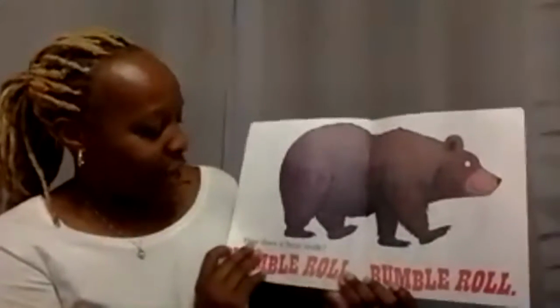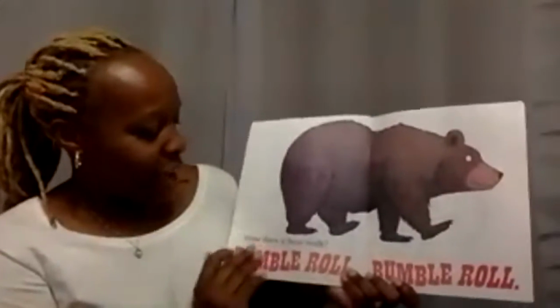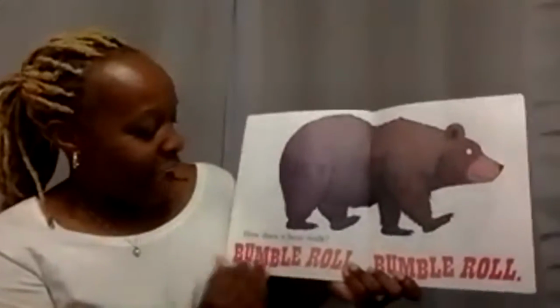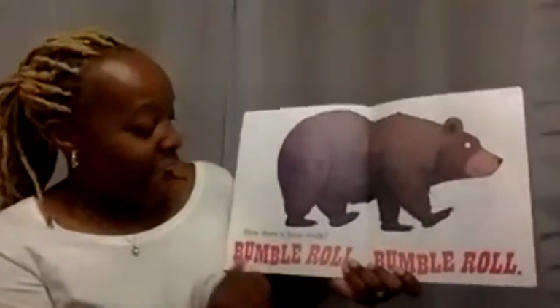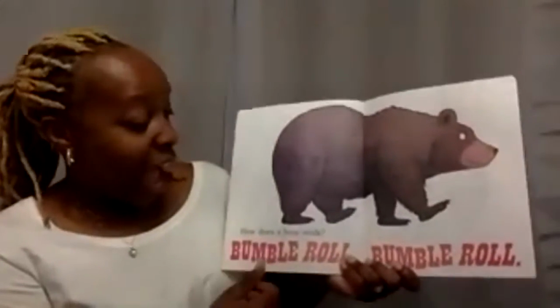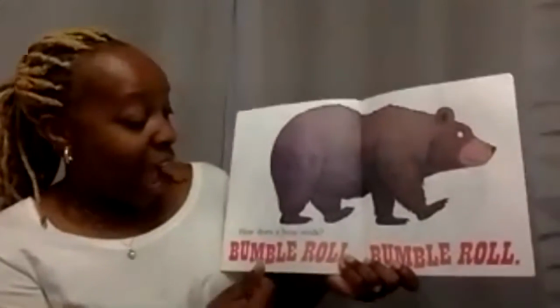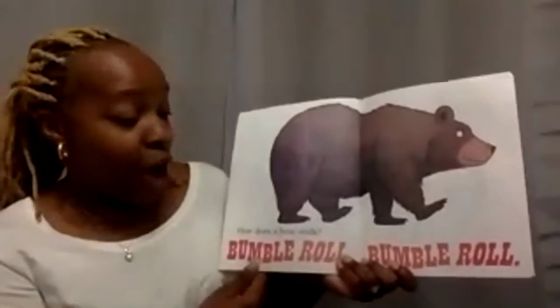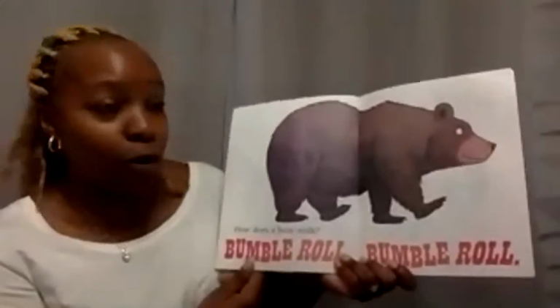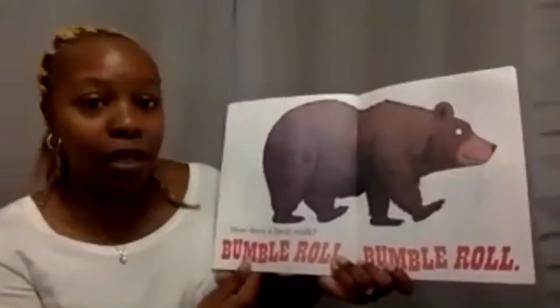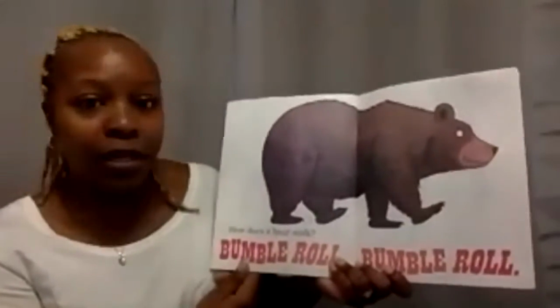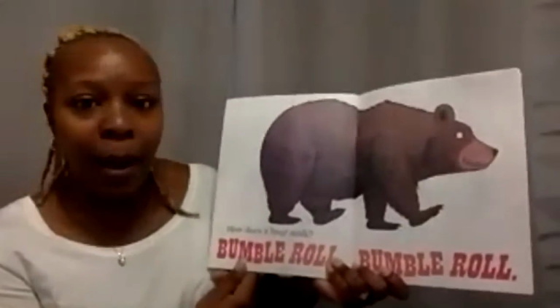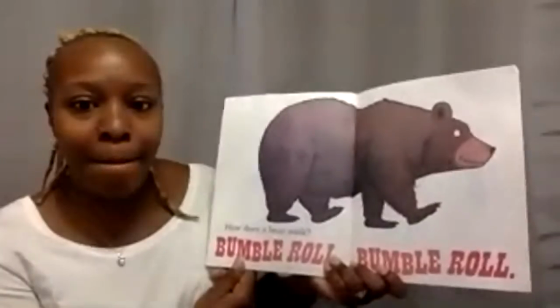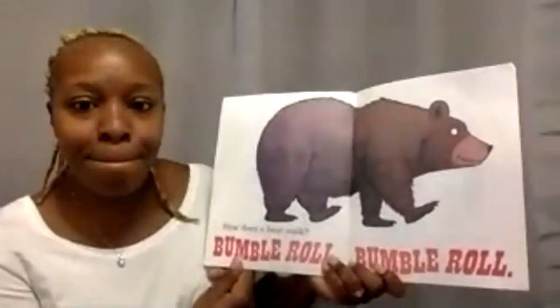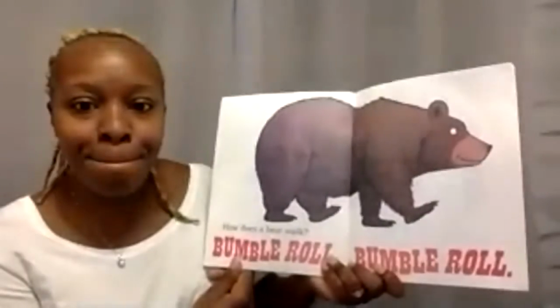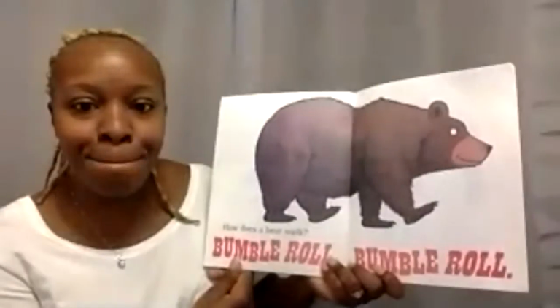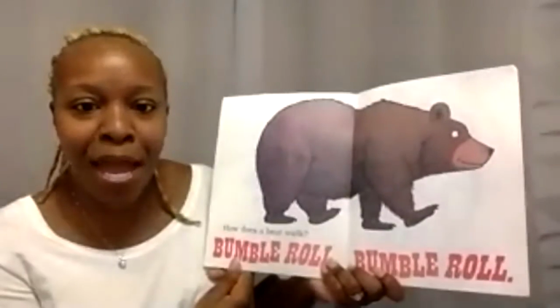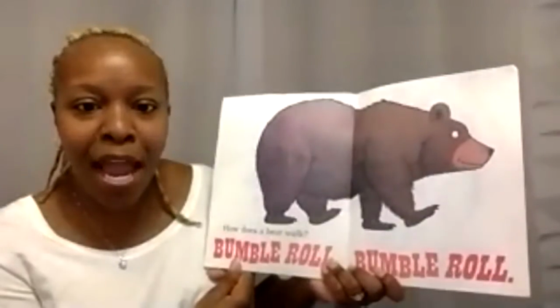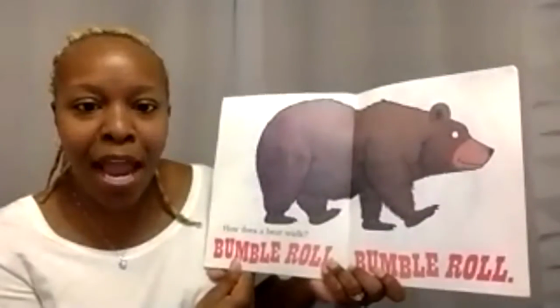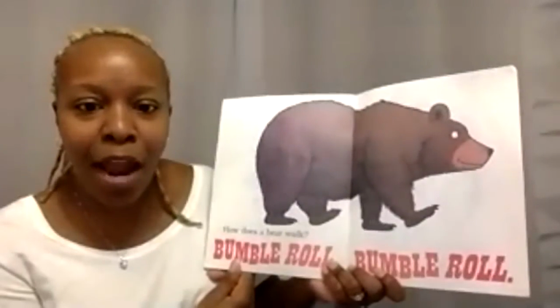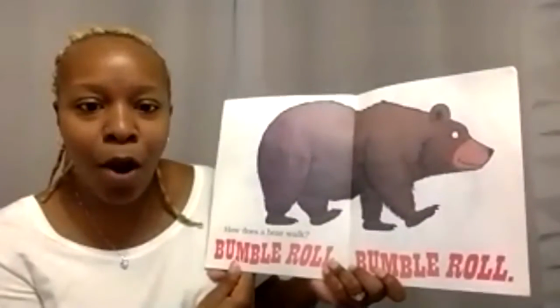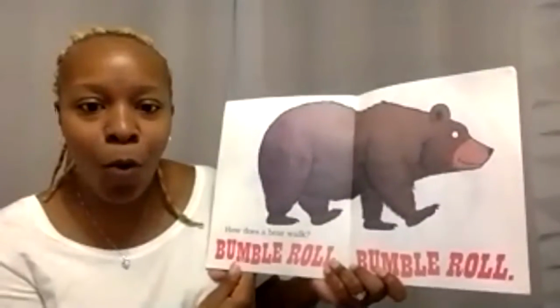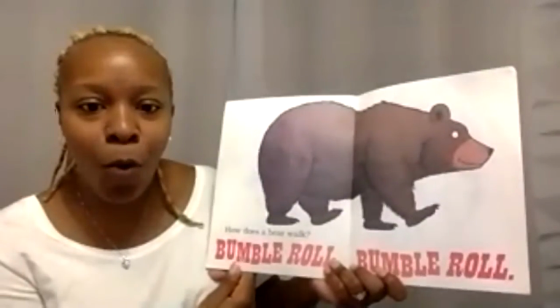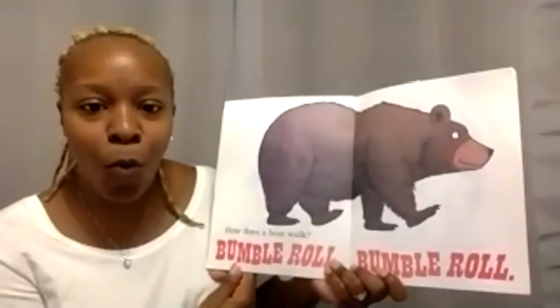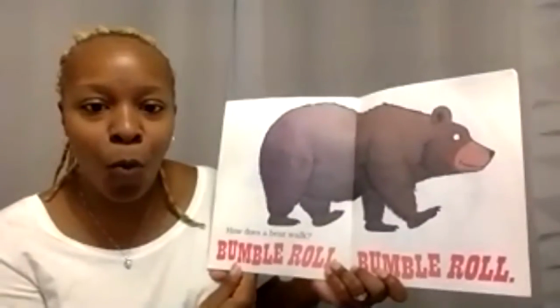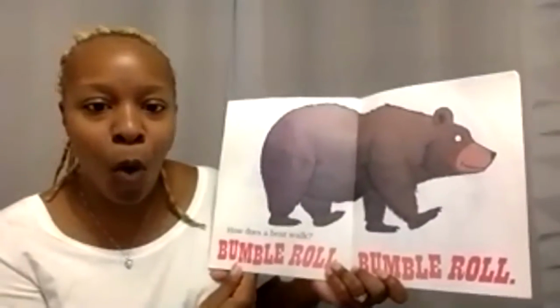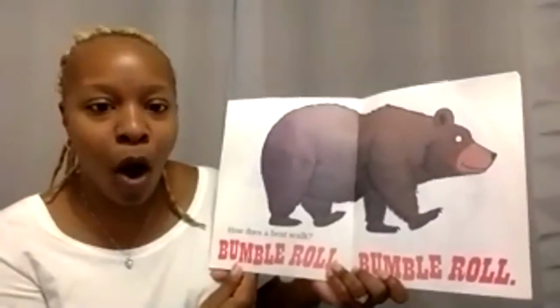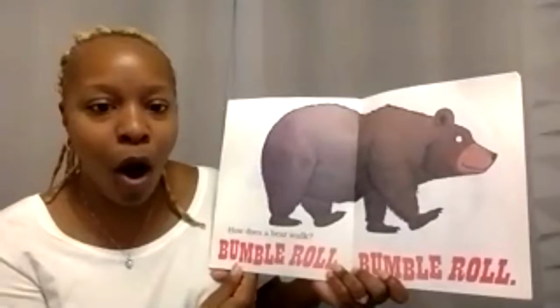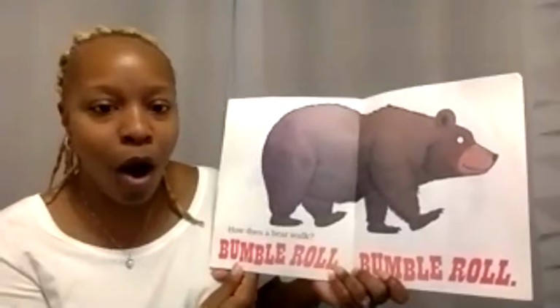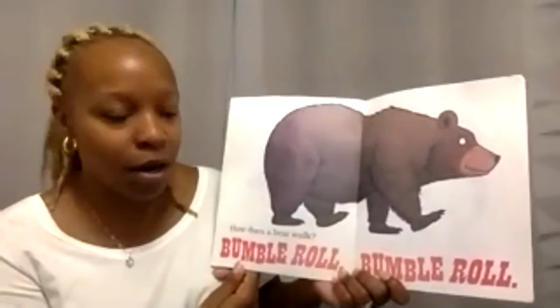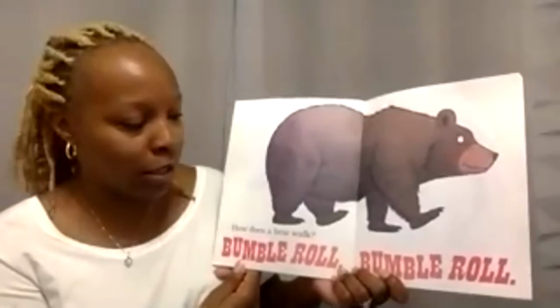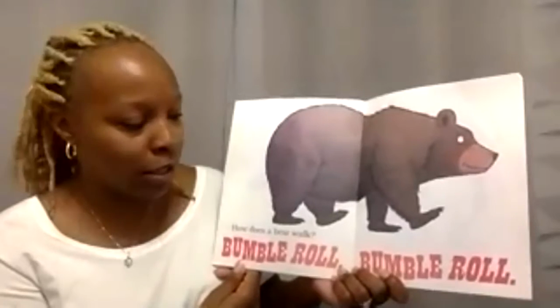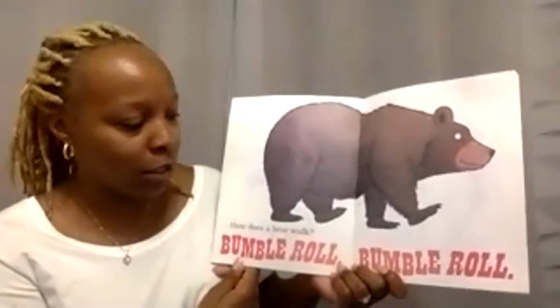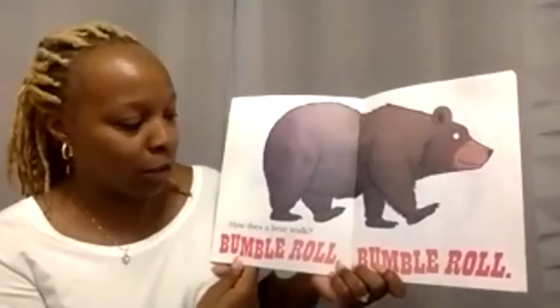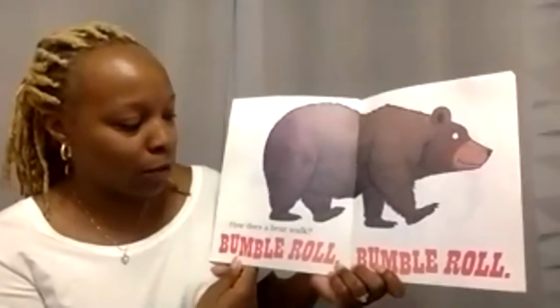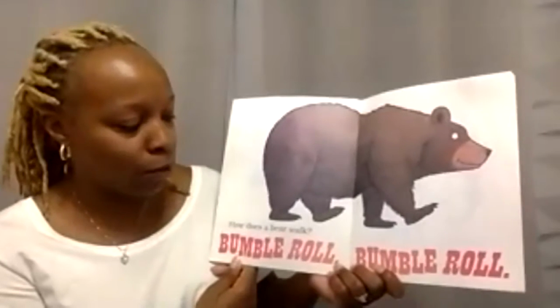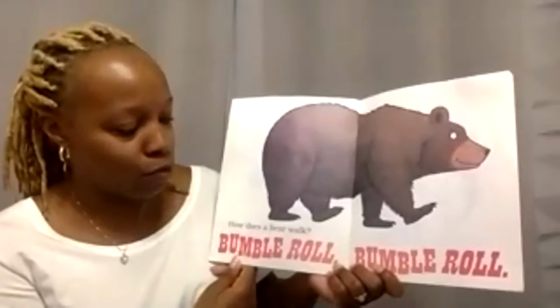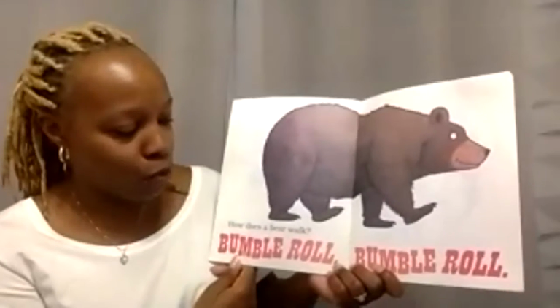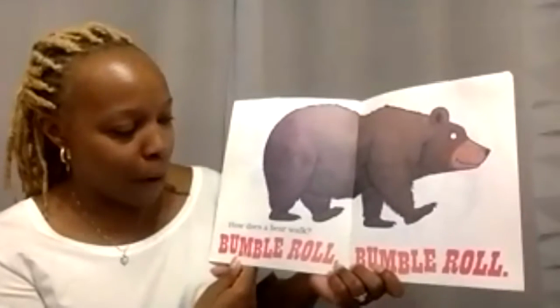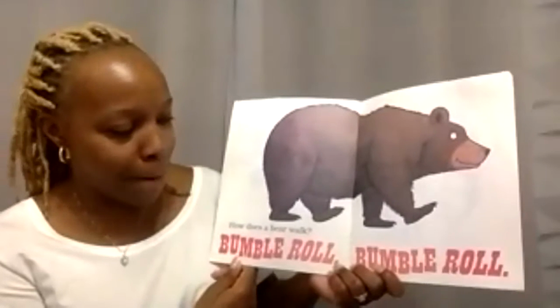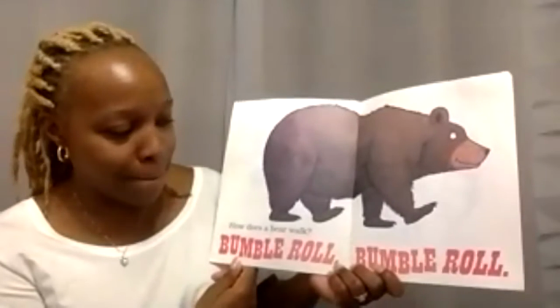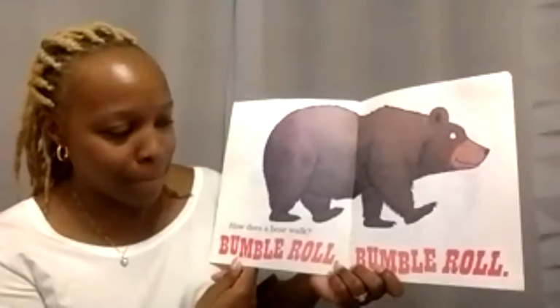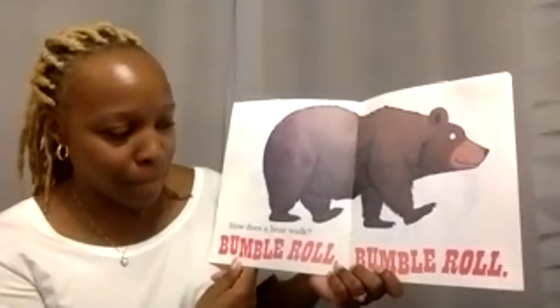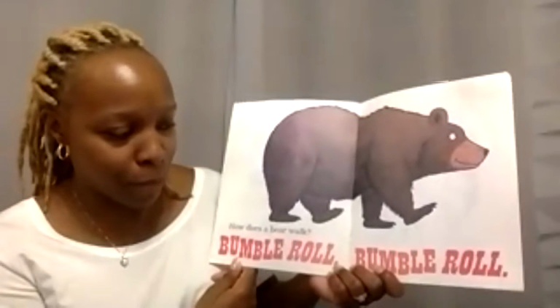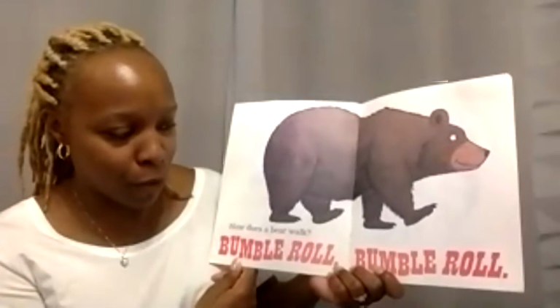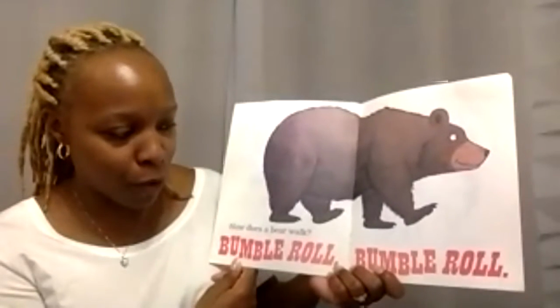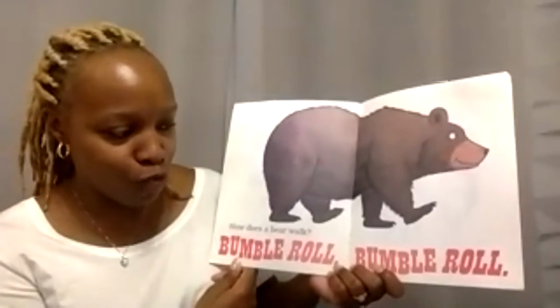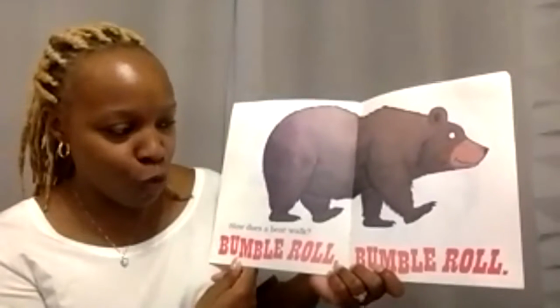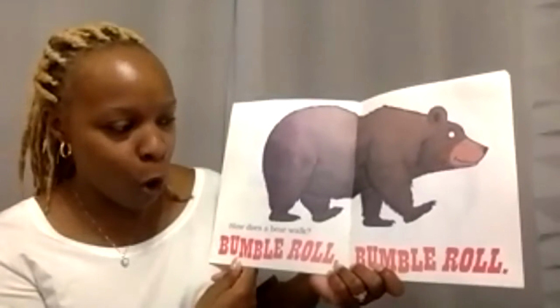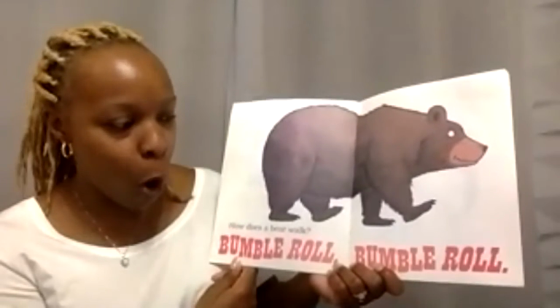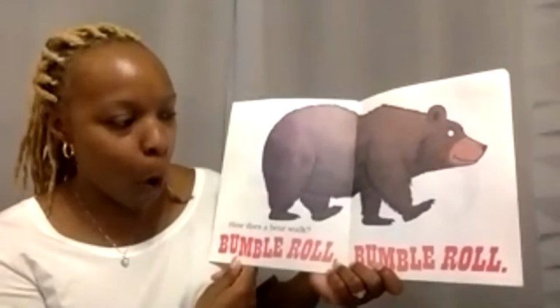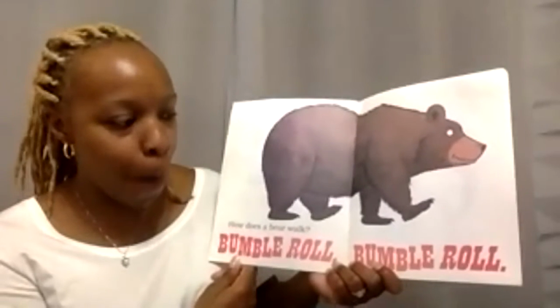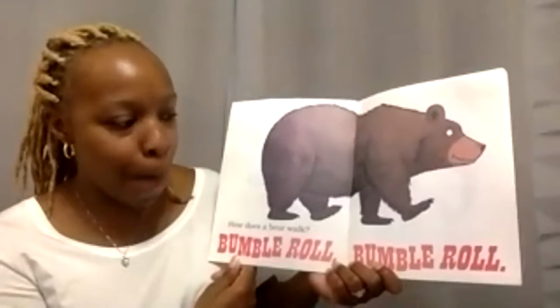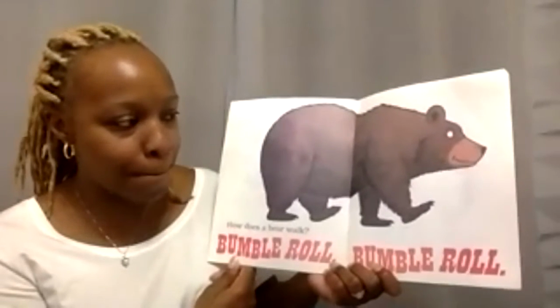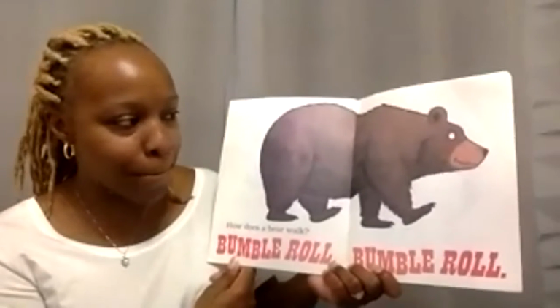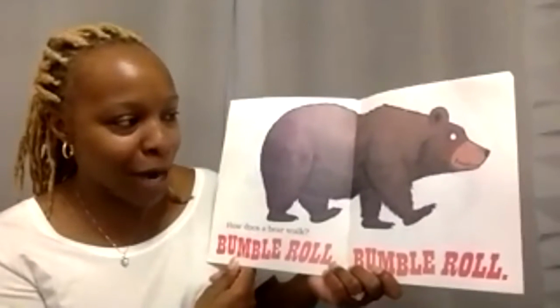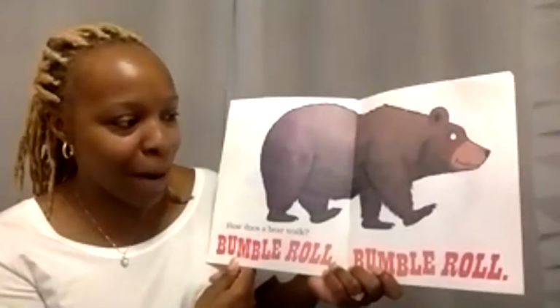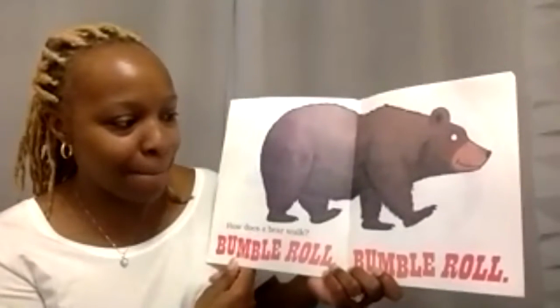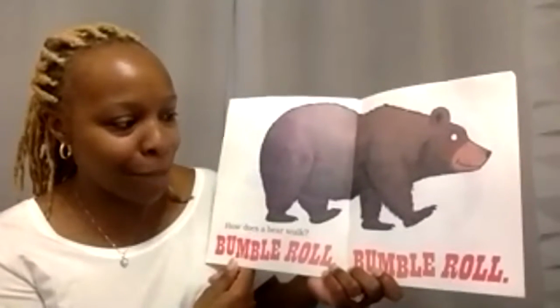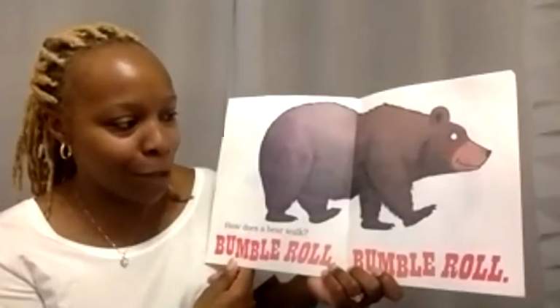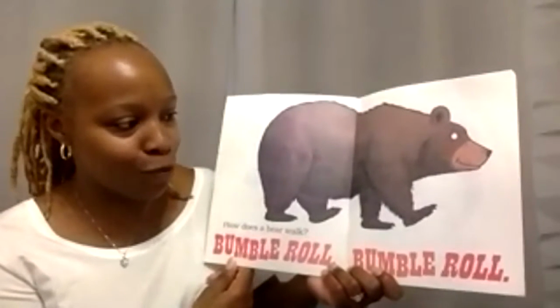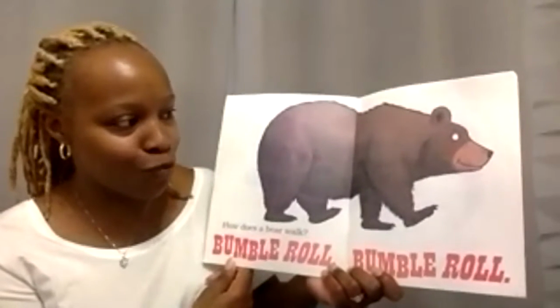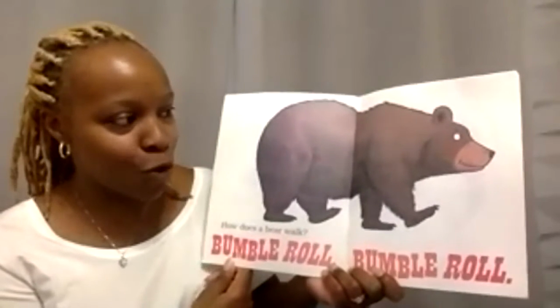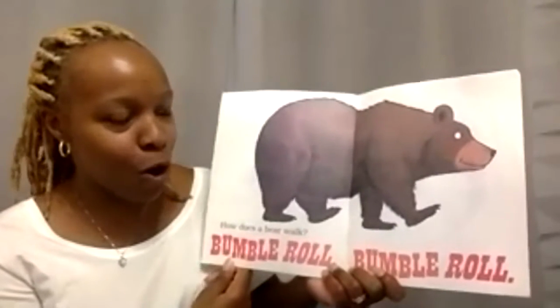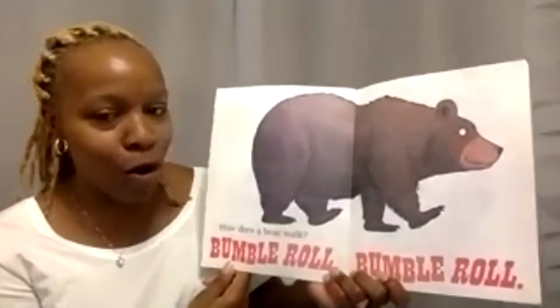How does a bear walk? Rumble, roll, bumble, roll.